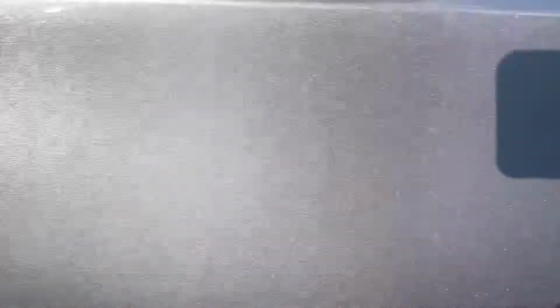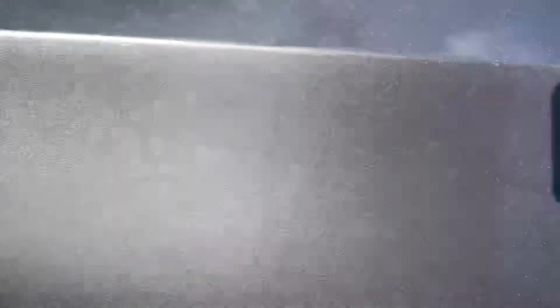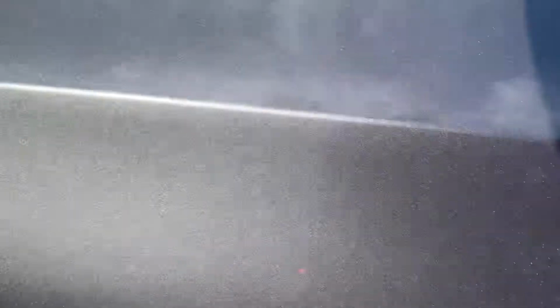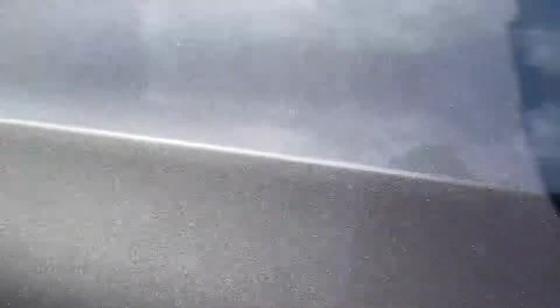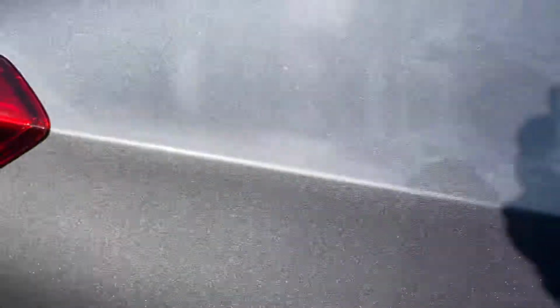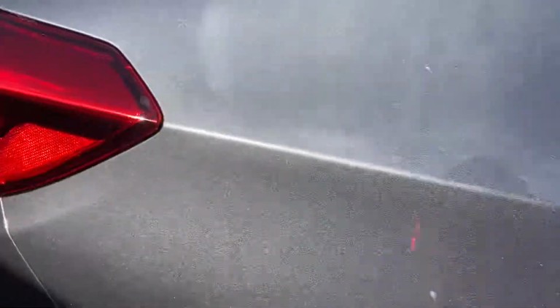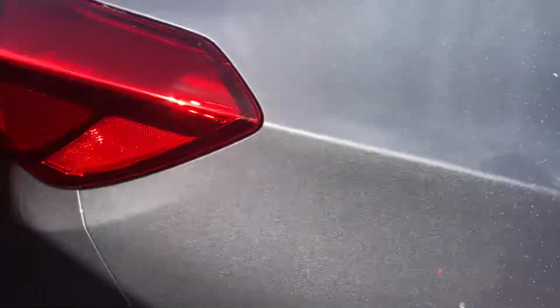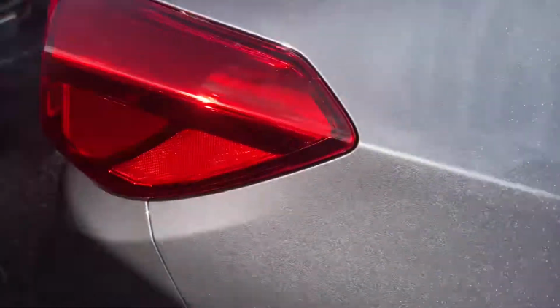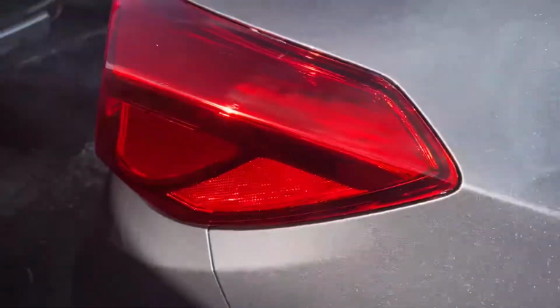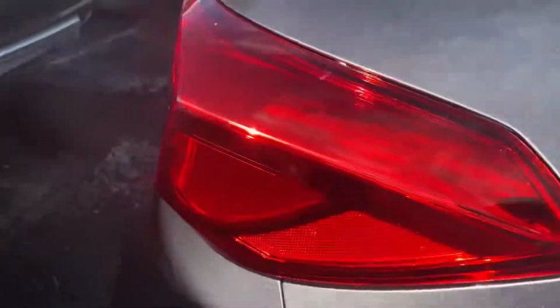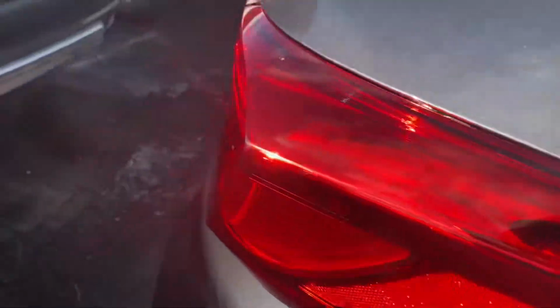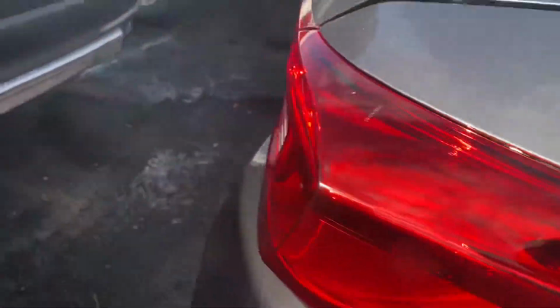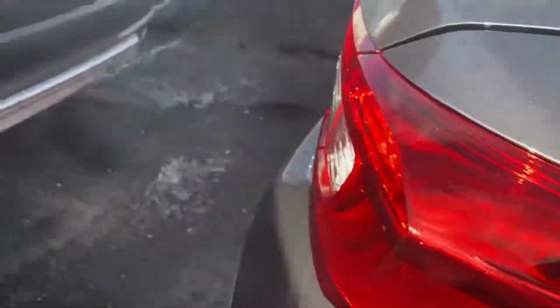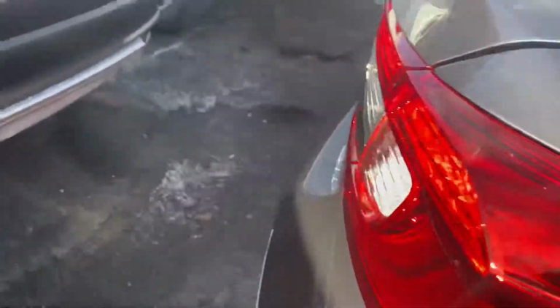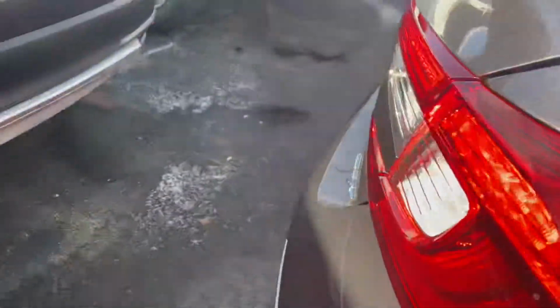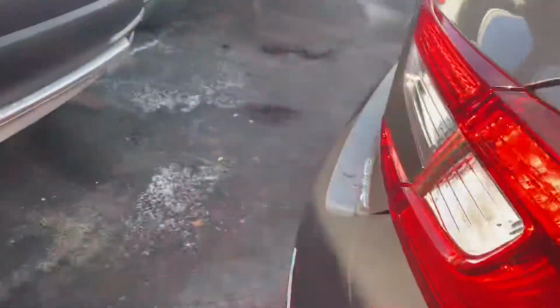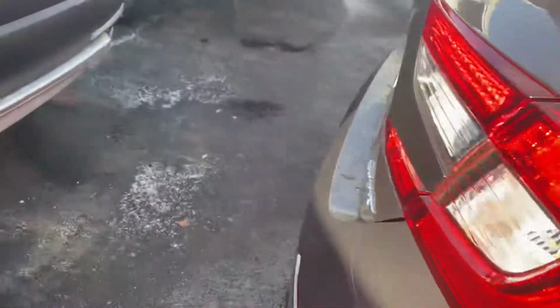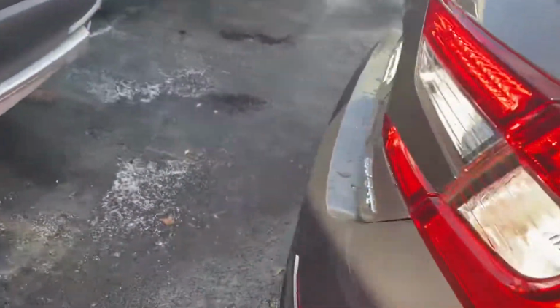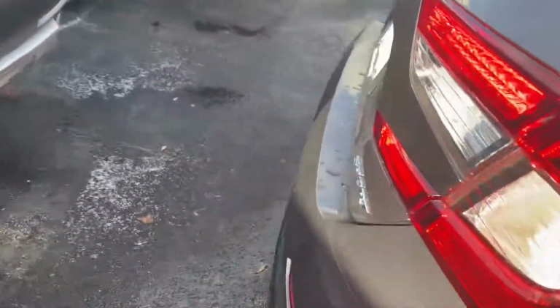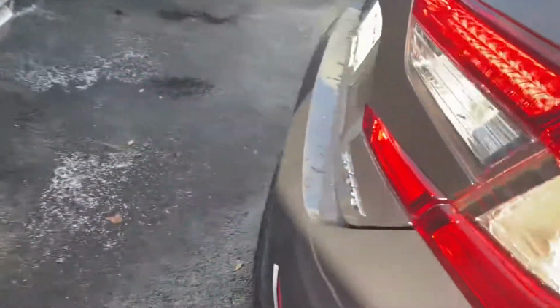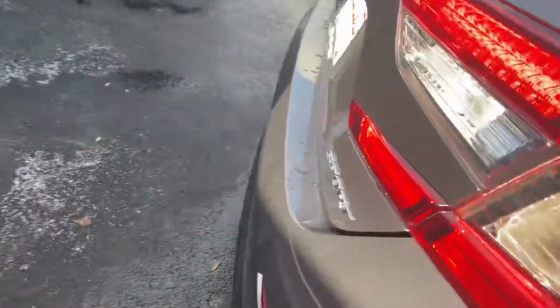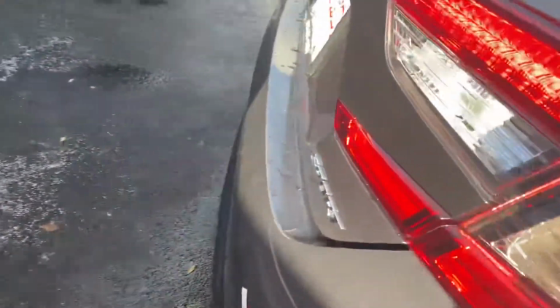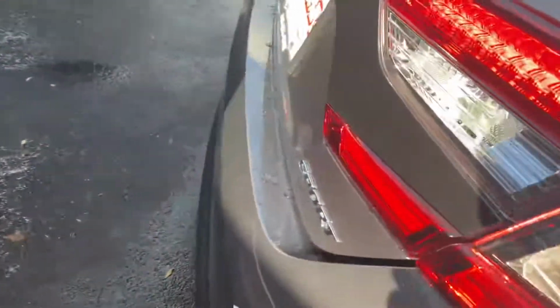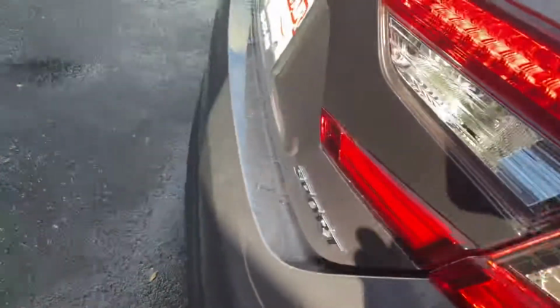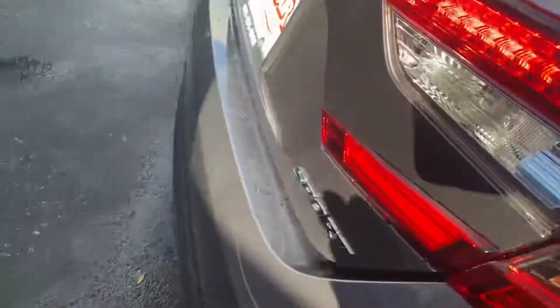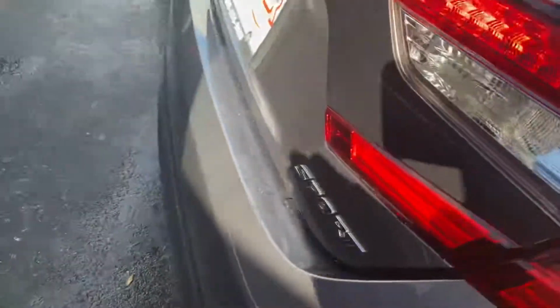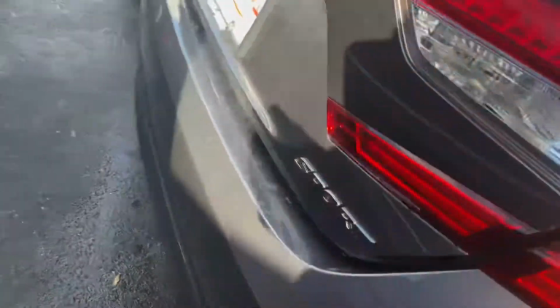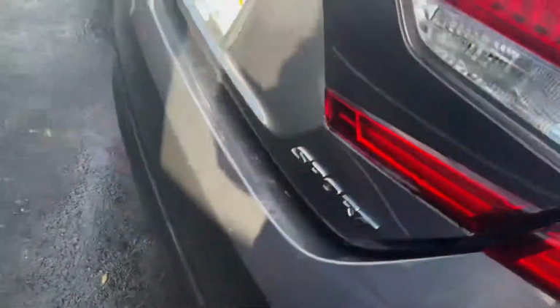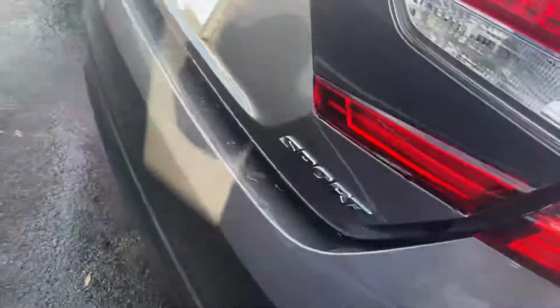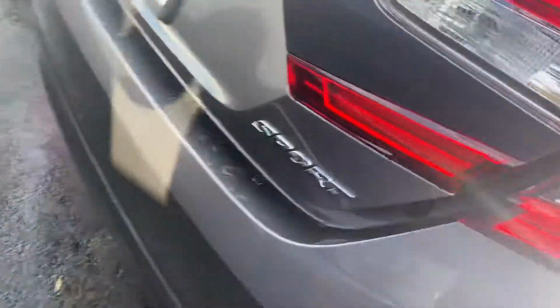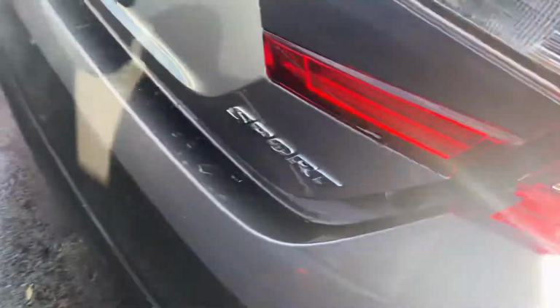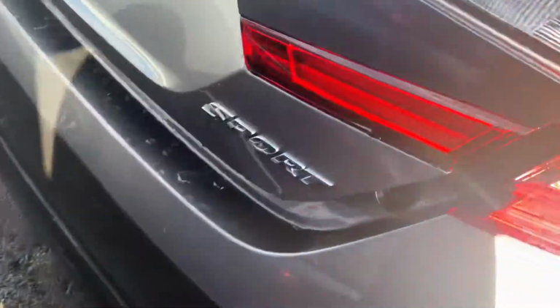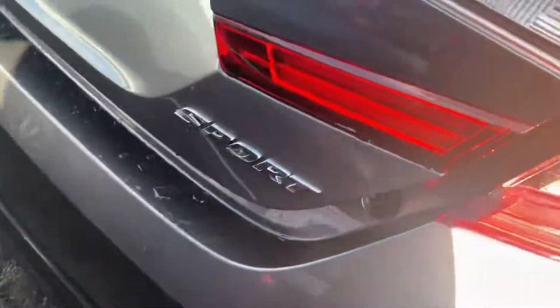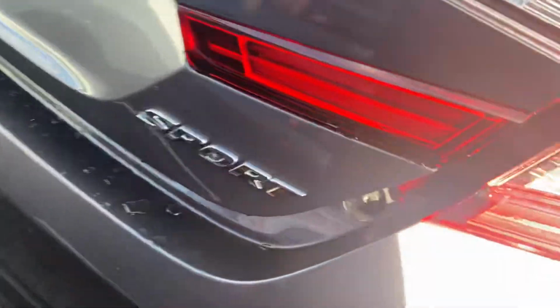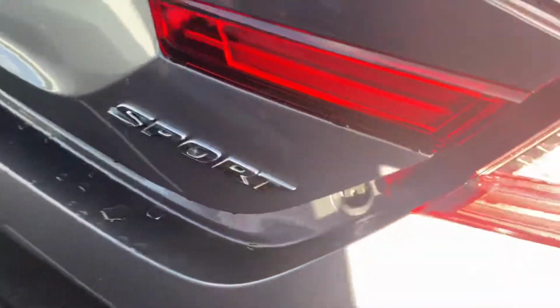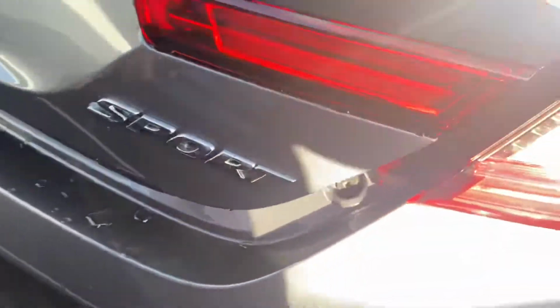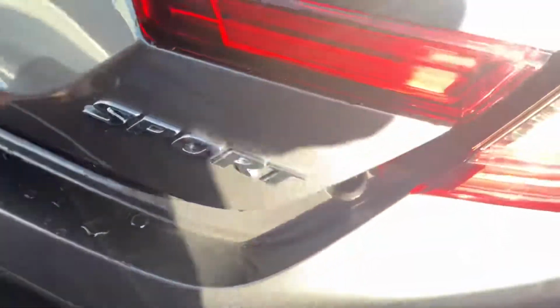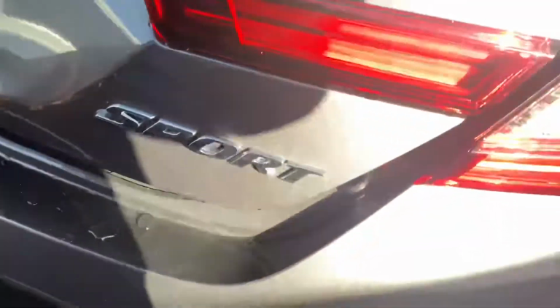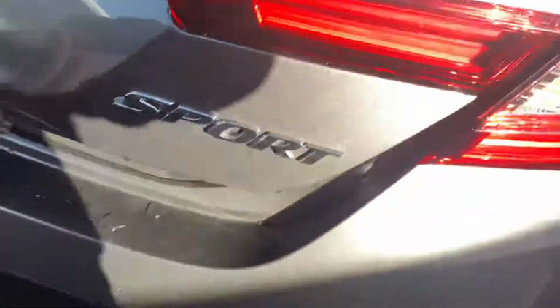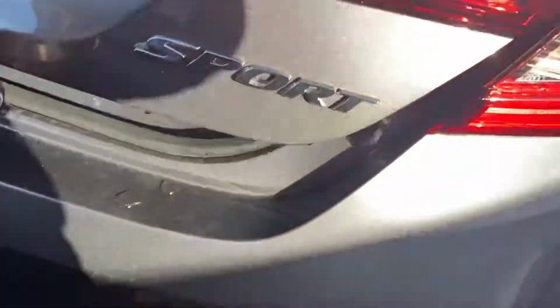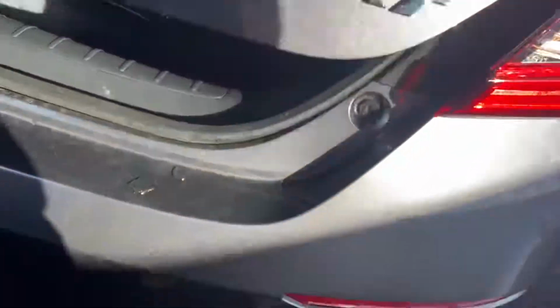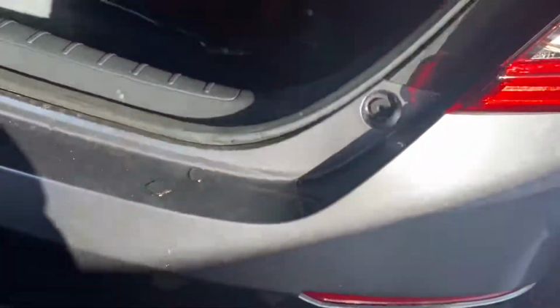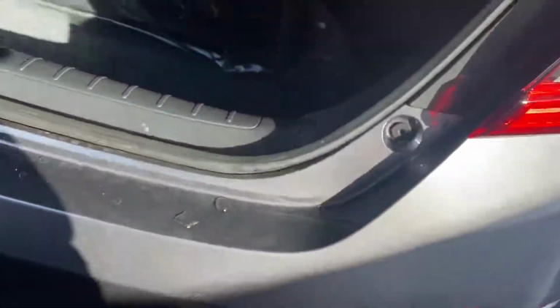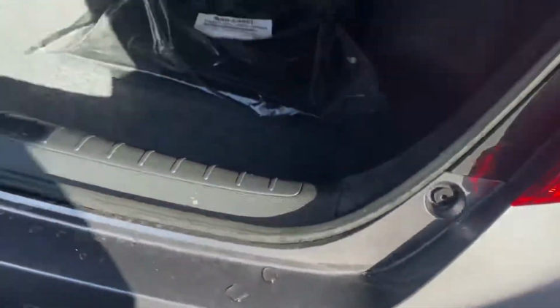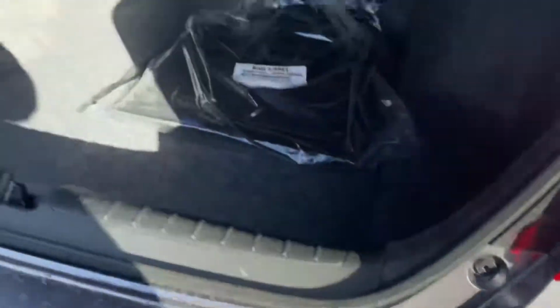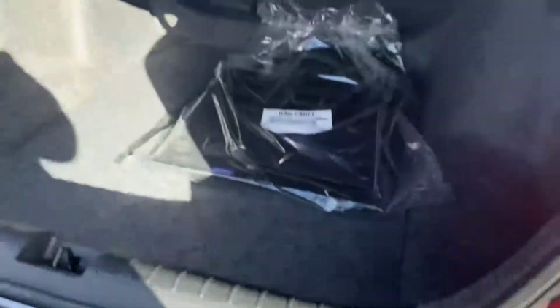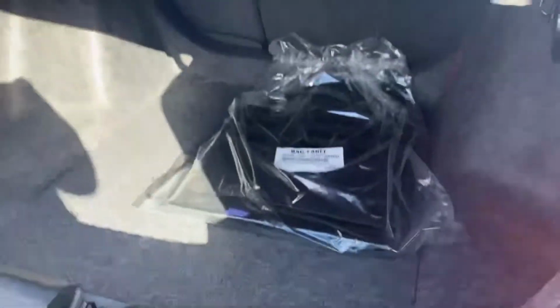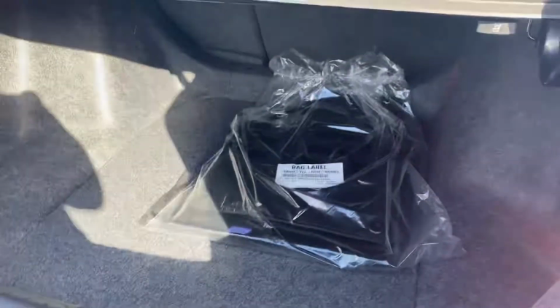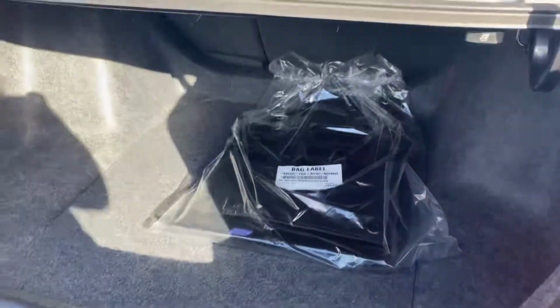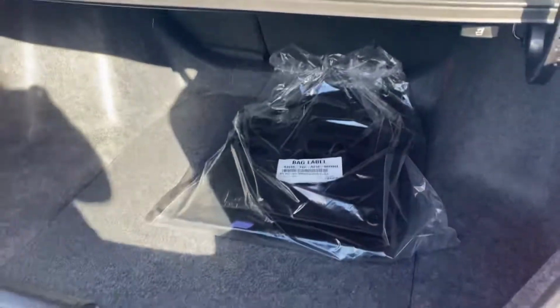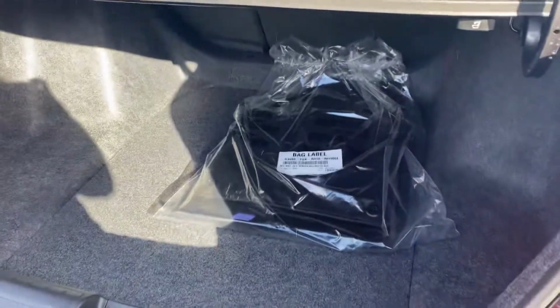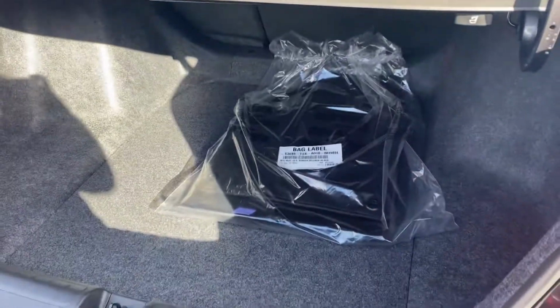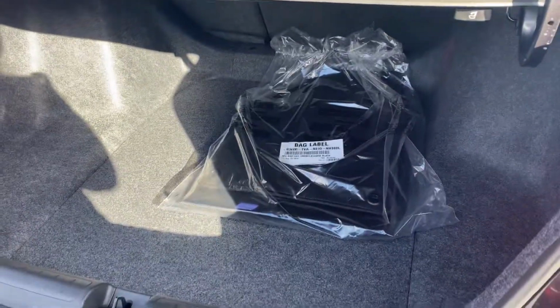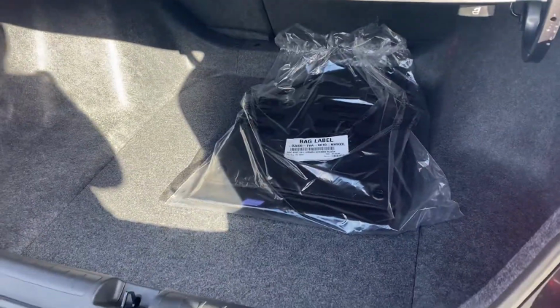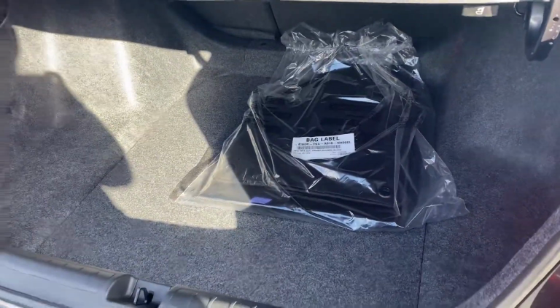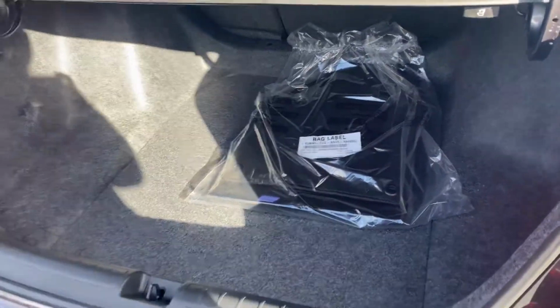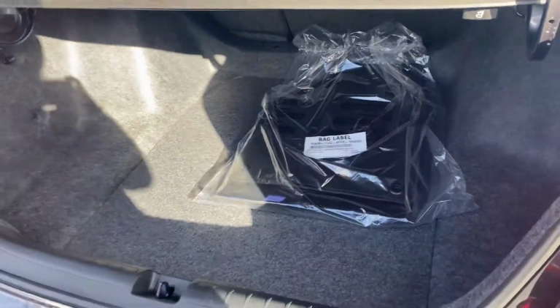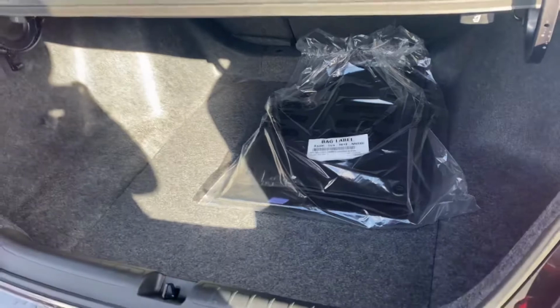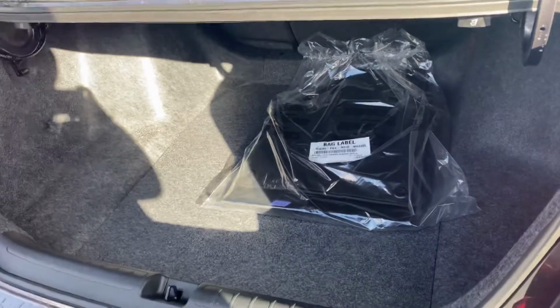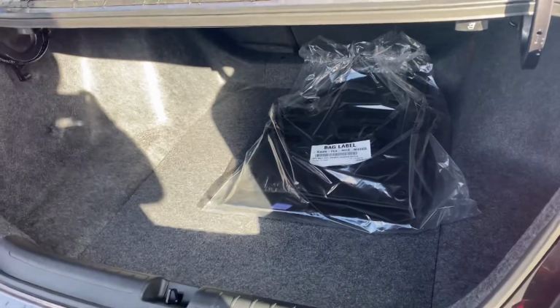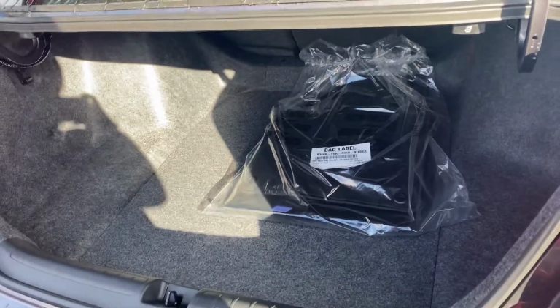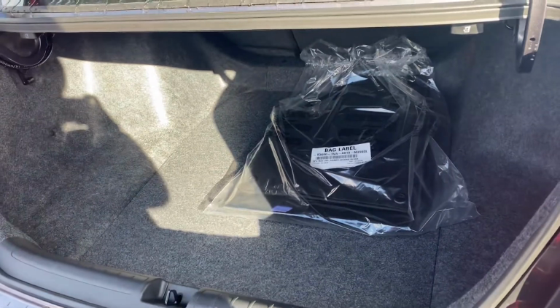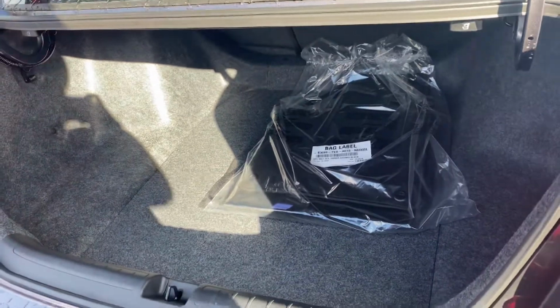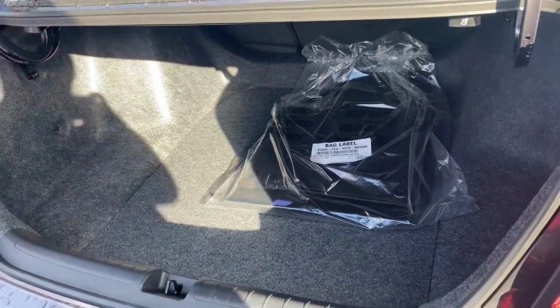Show your trunk space. Really spacious trunk as you see here.